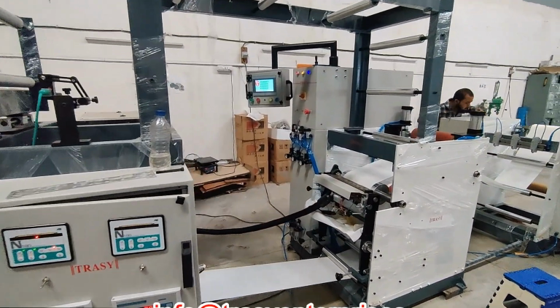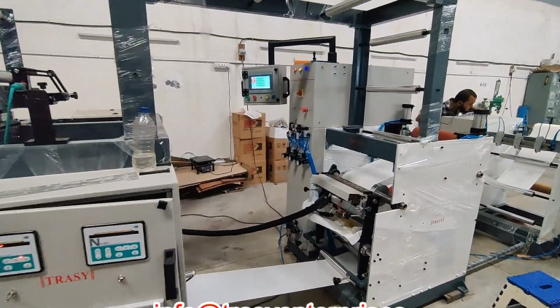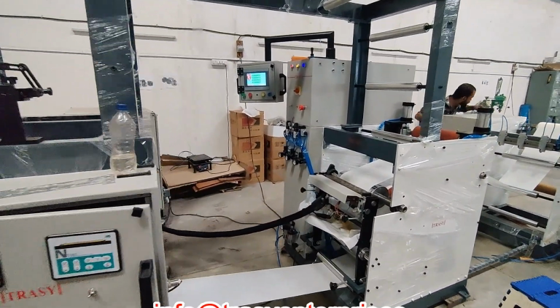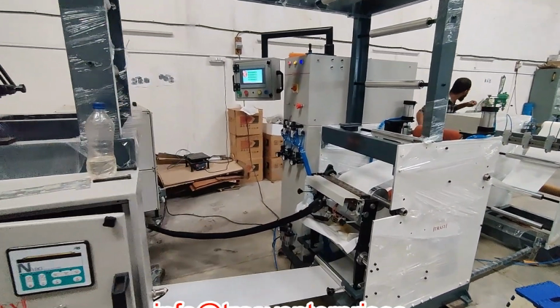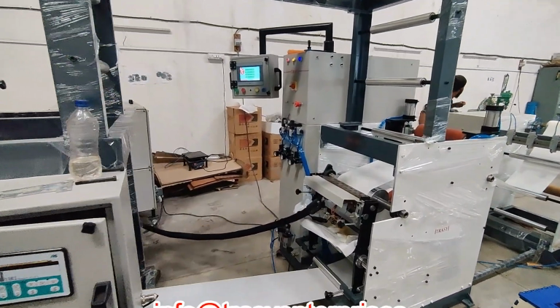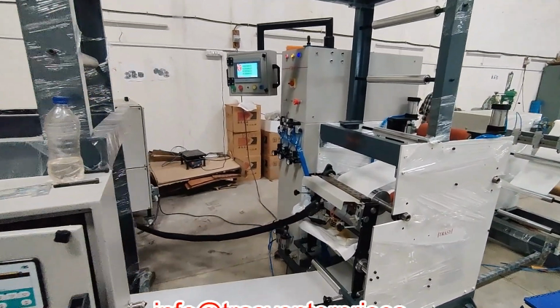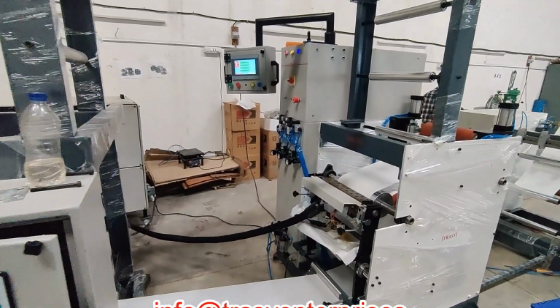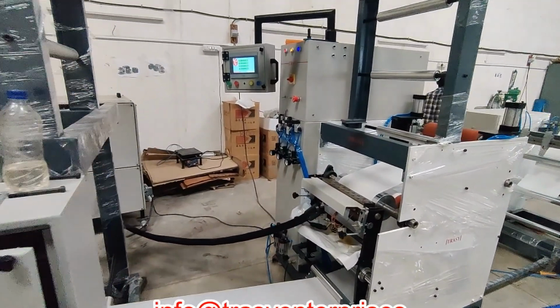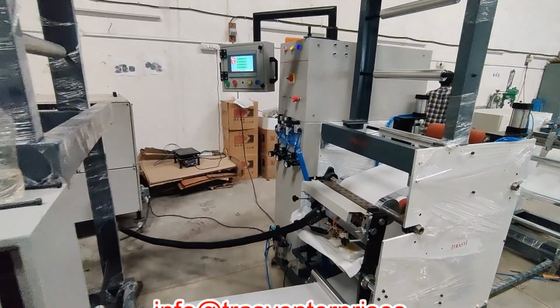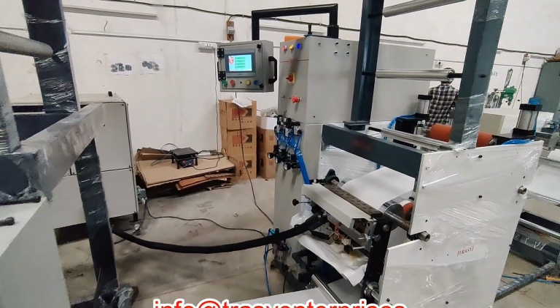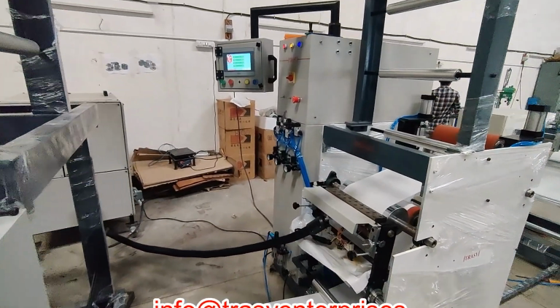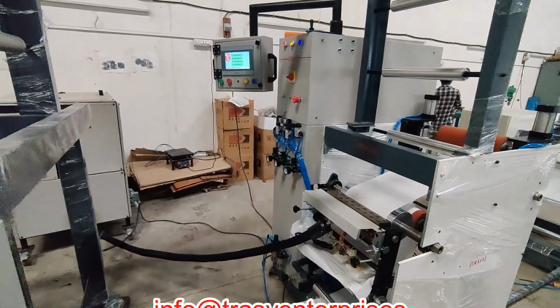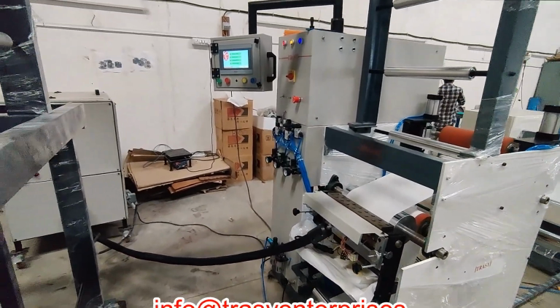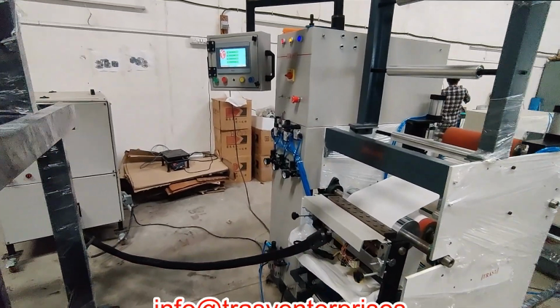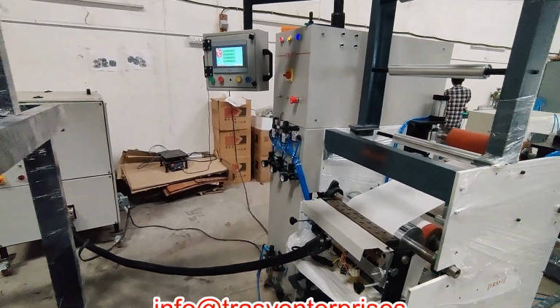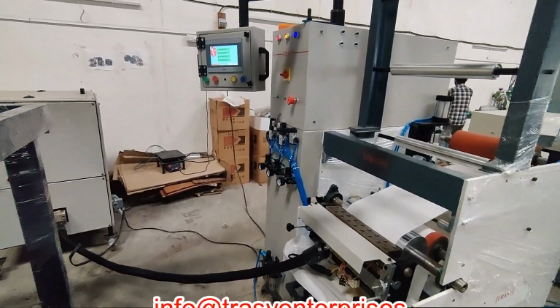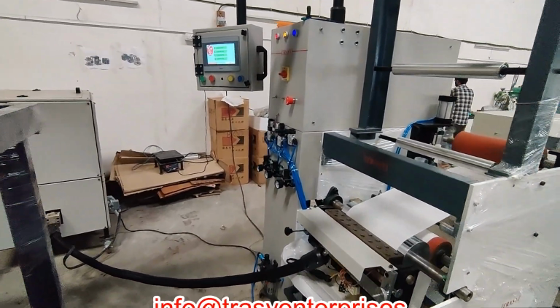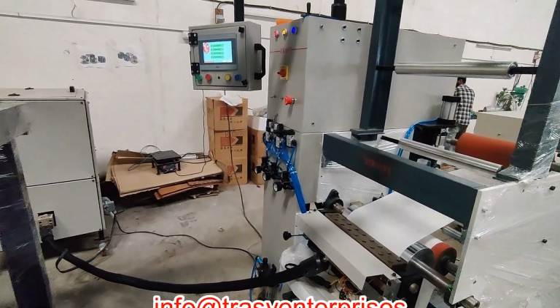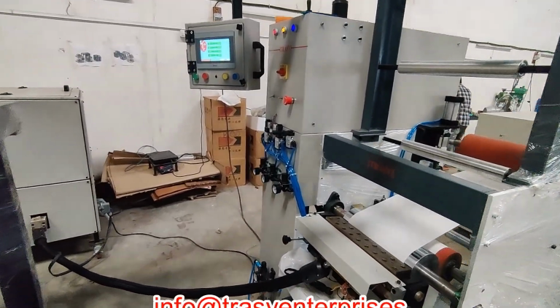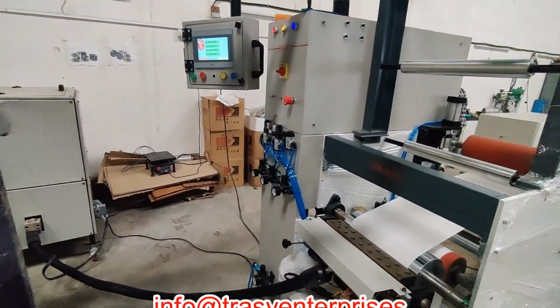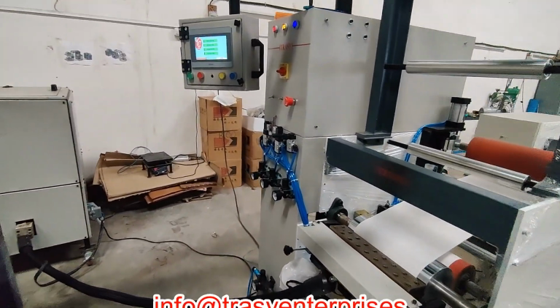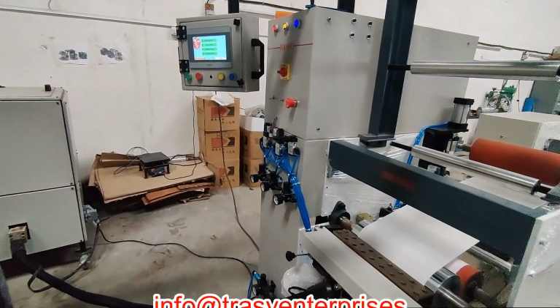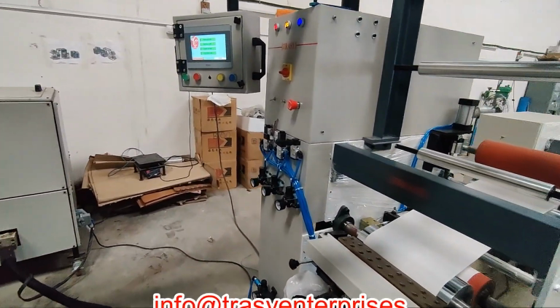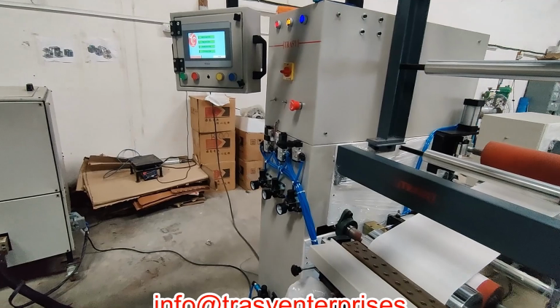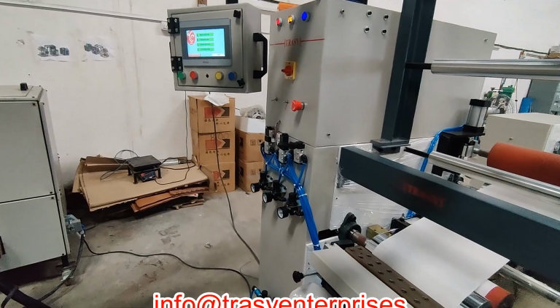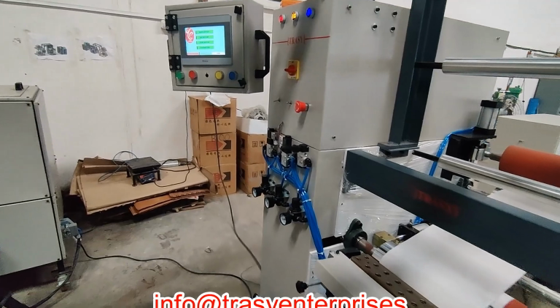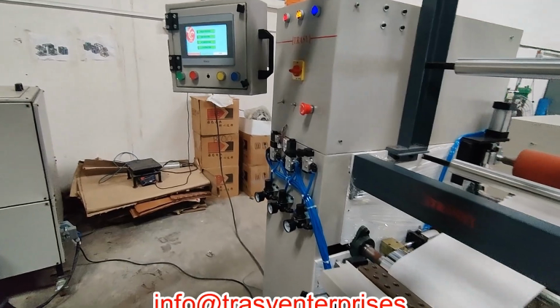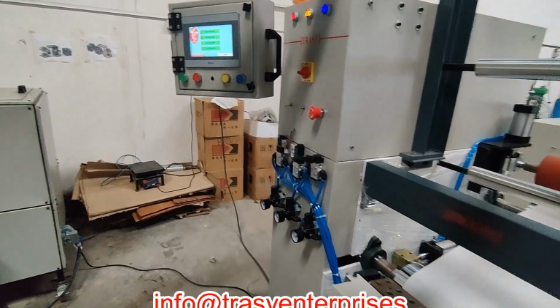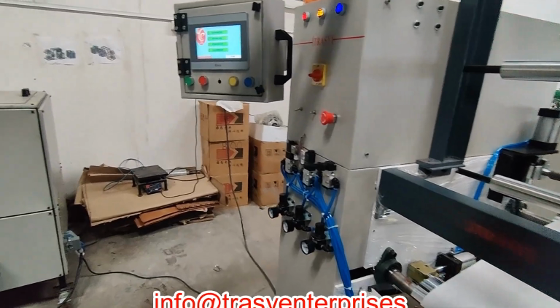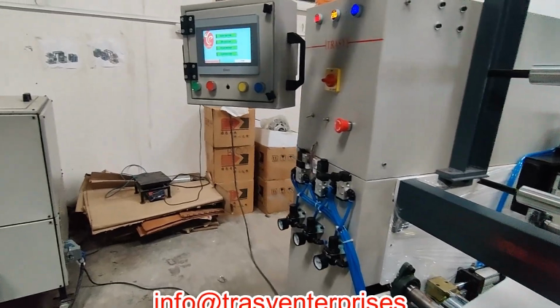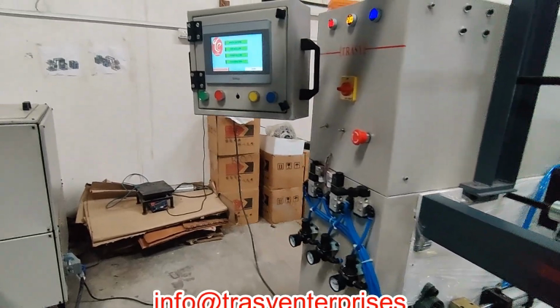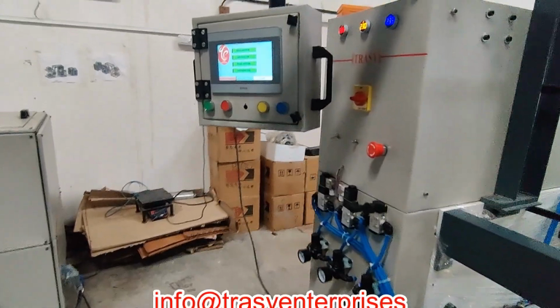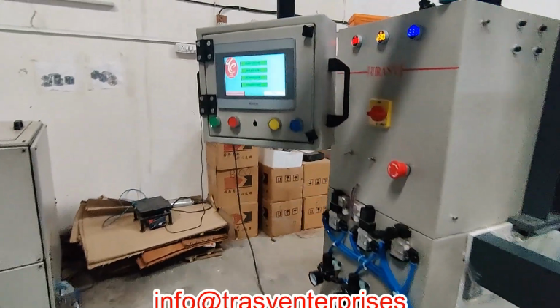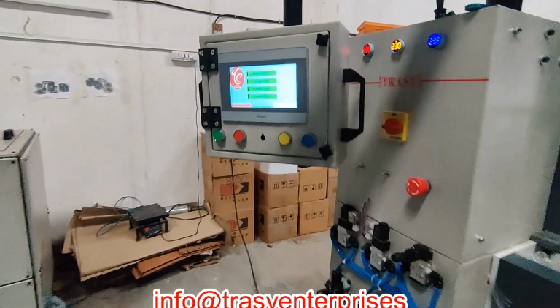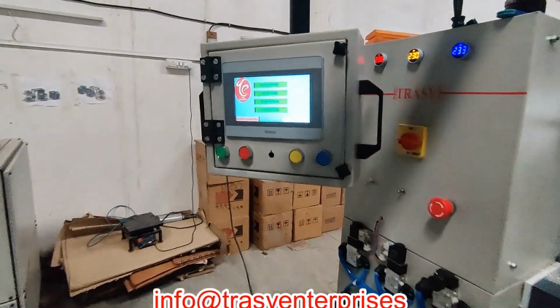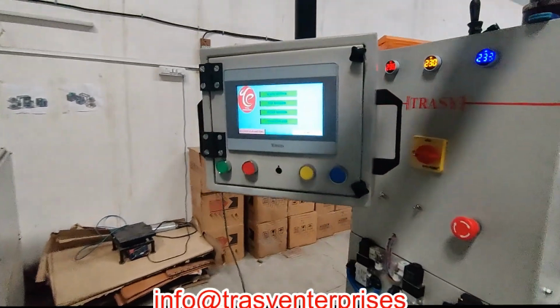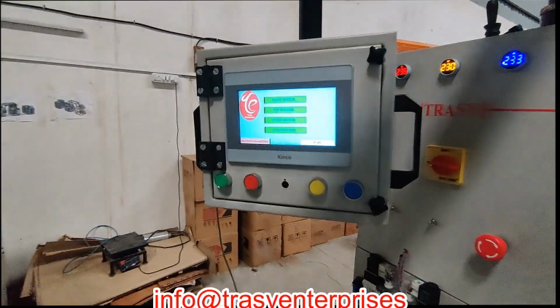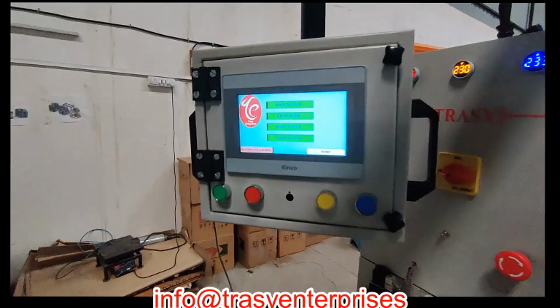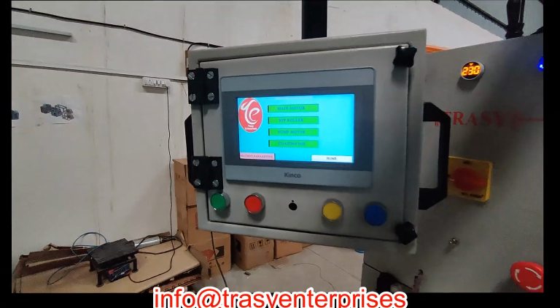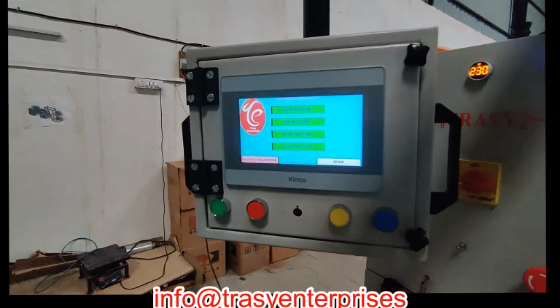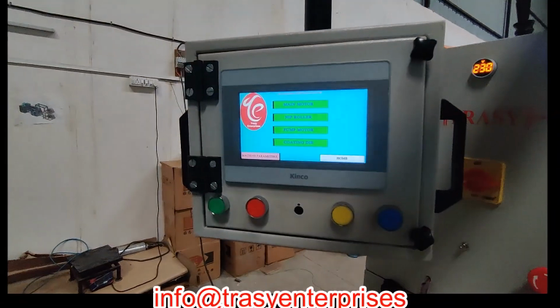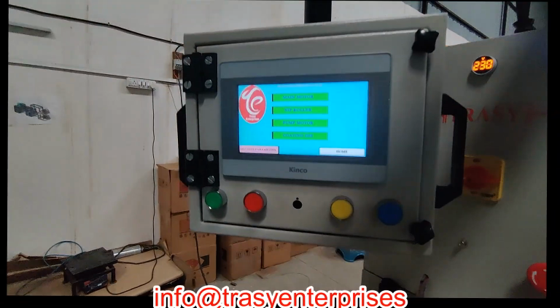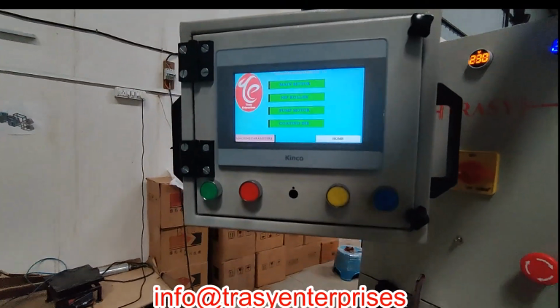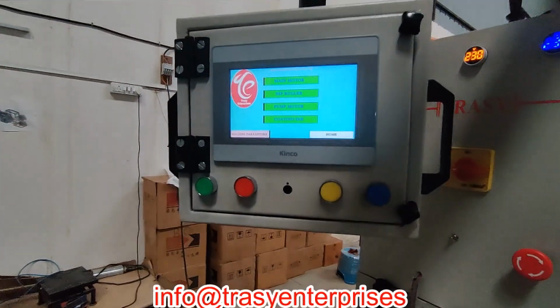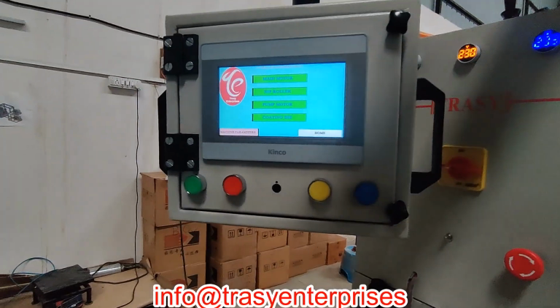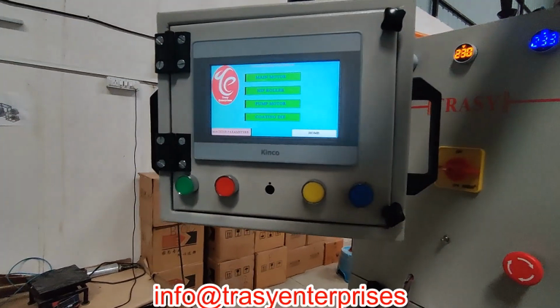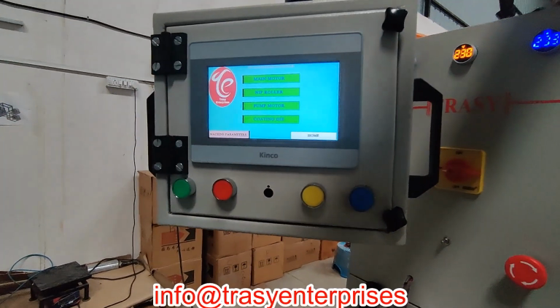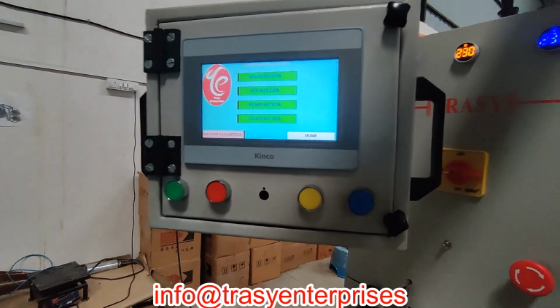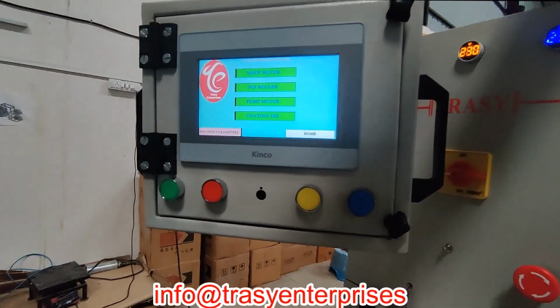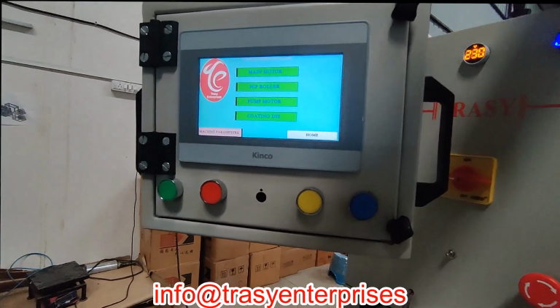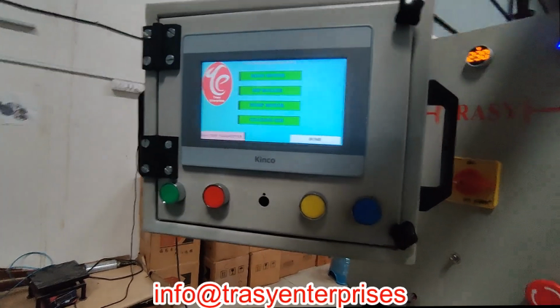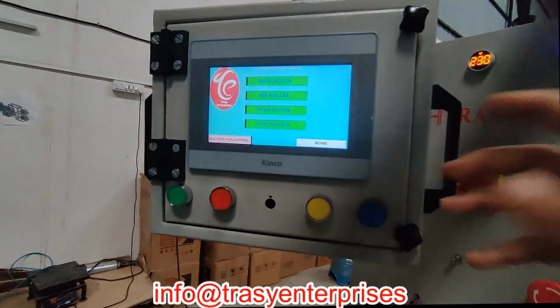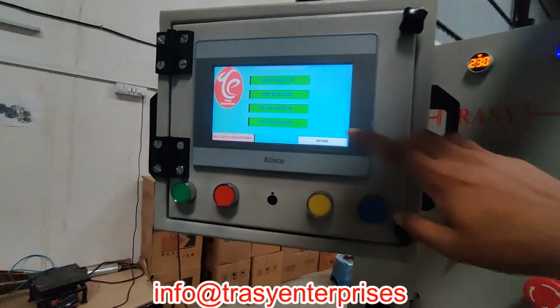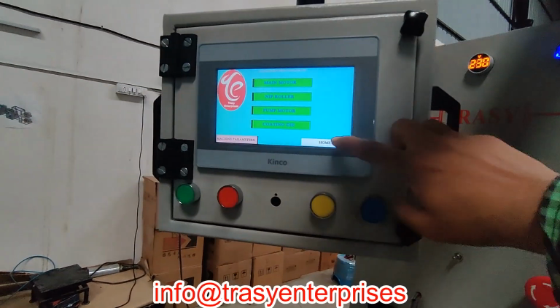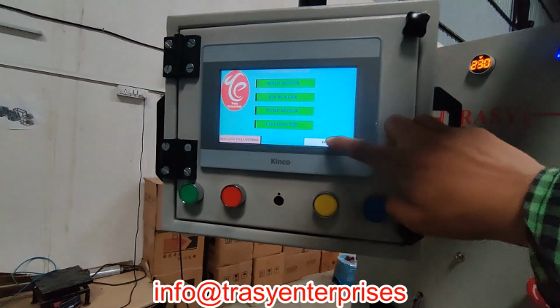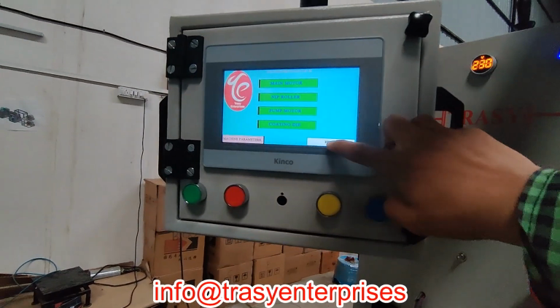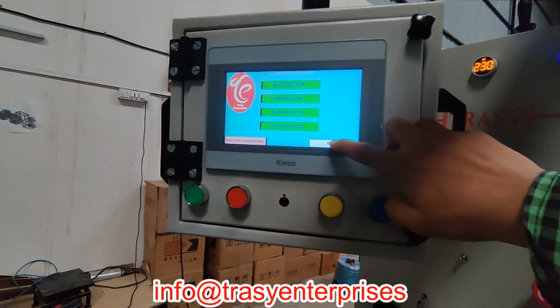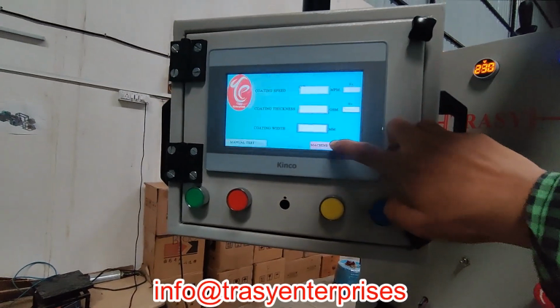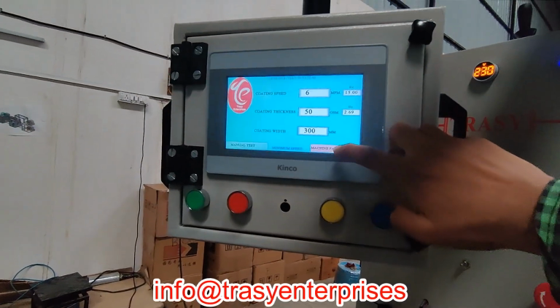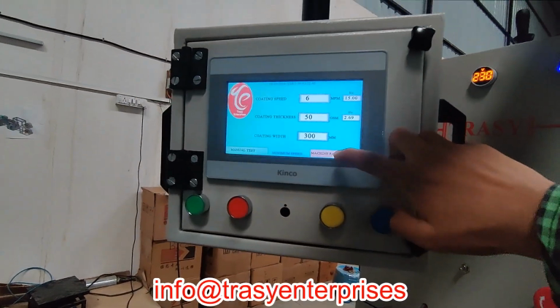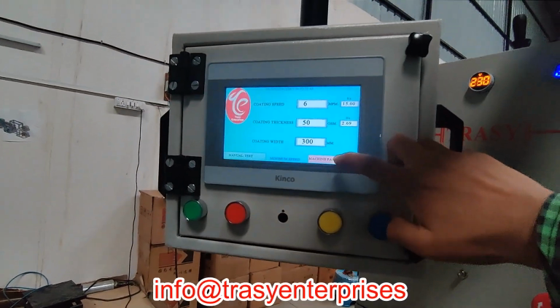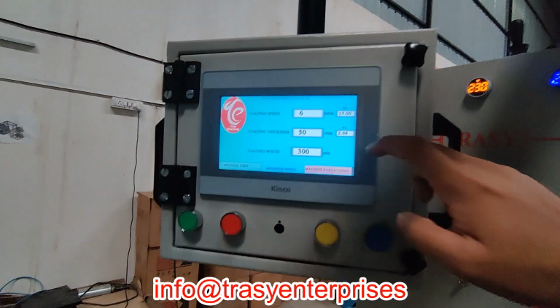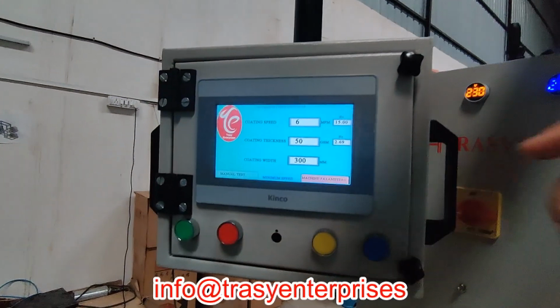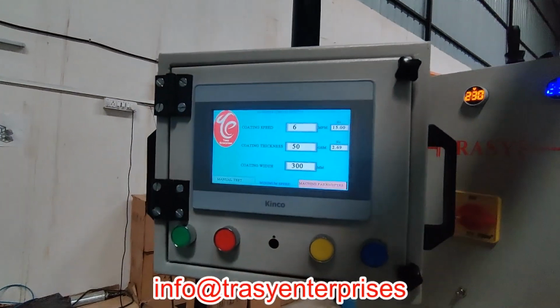The company from India, Trussi Enterprises, introduces a machine that produces EVA hot melt adhesive films.